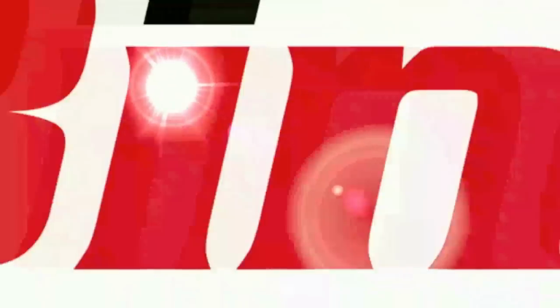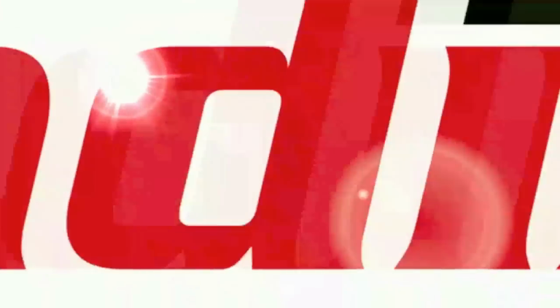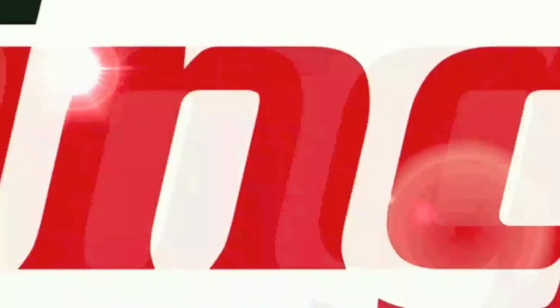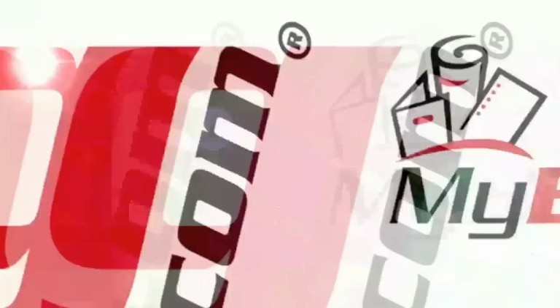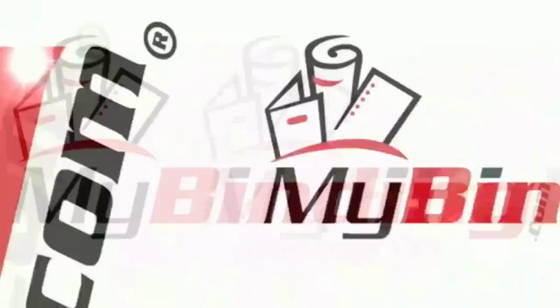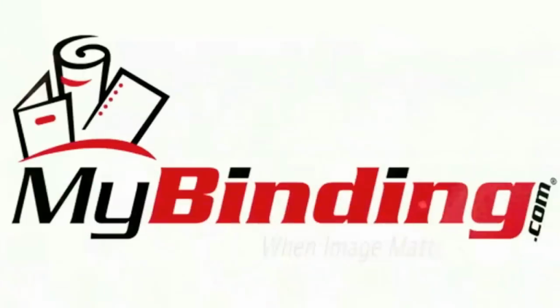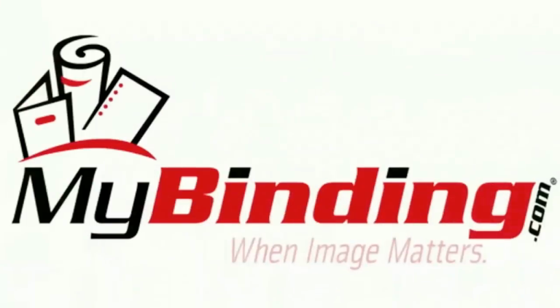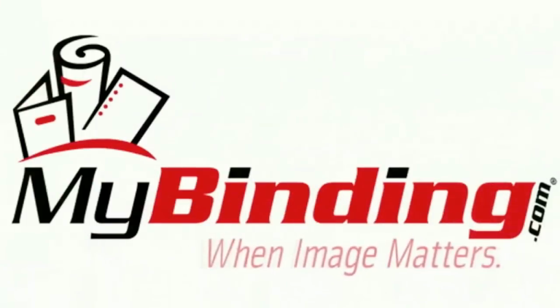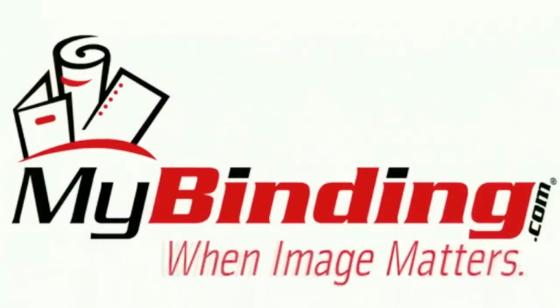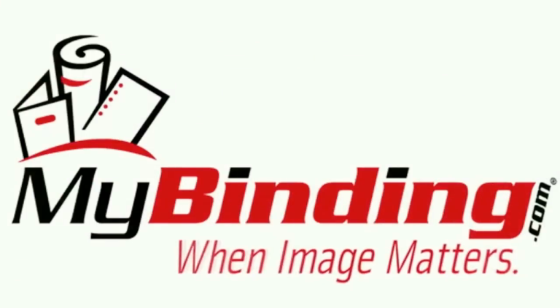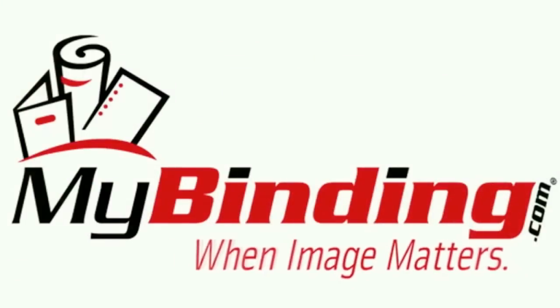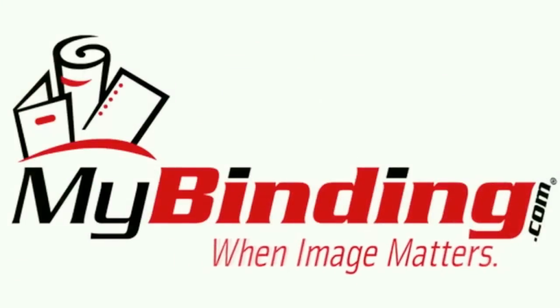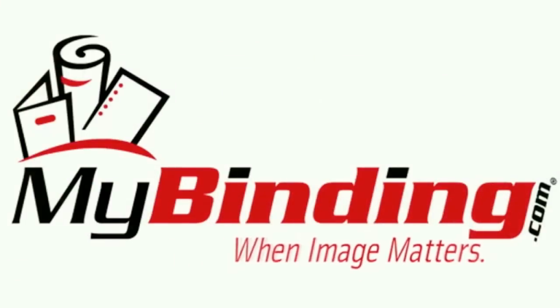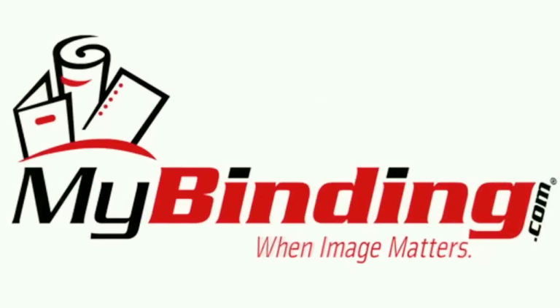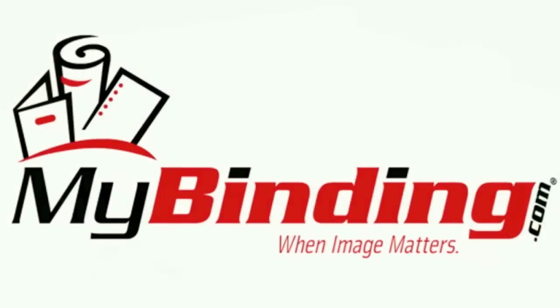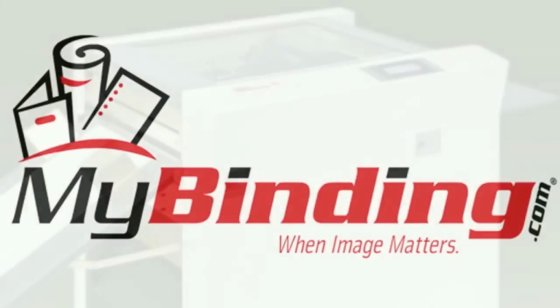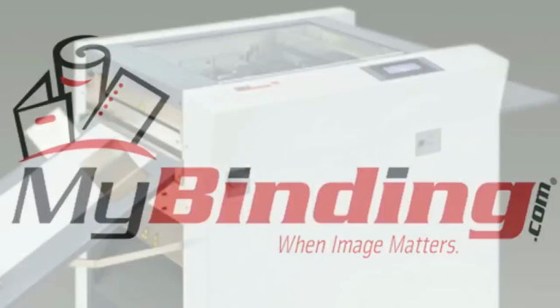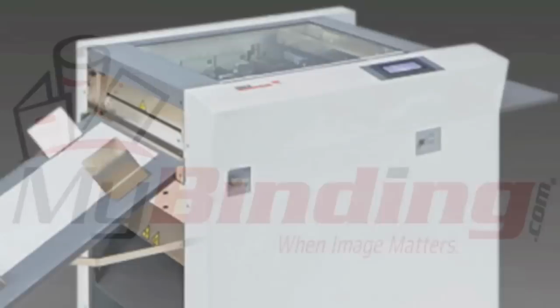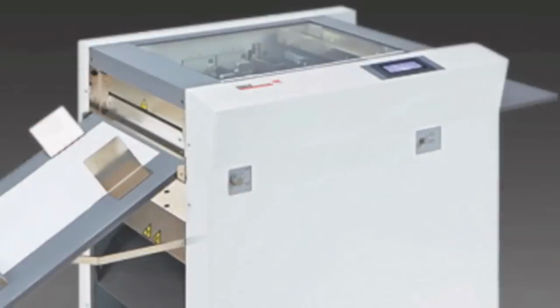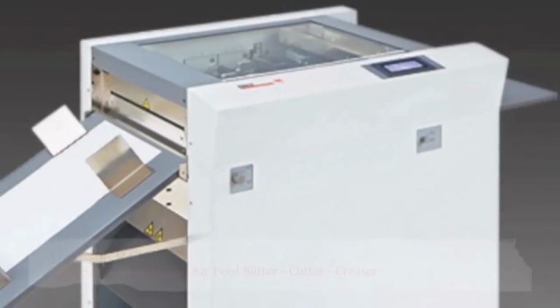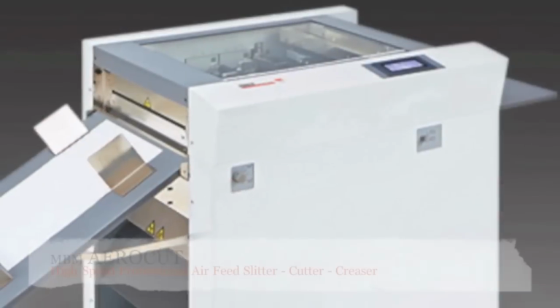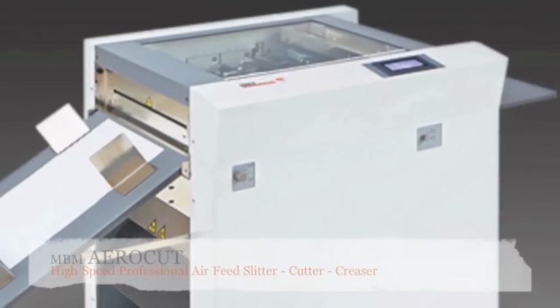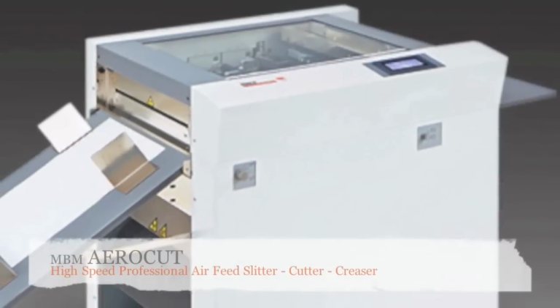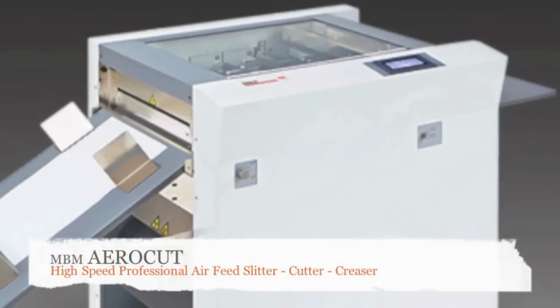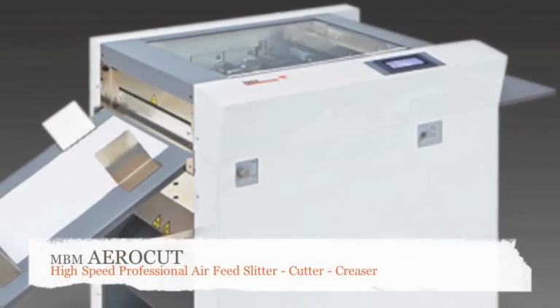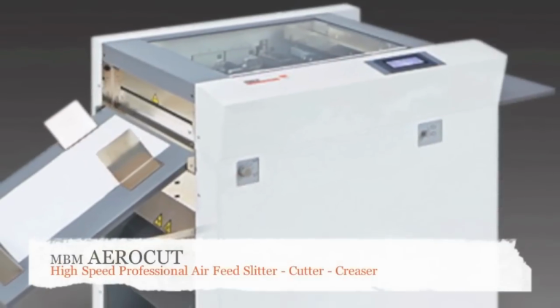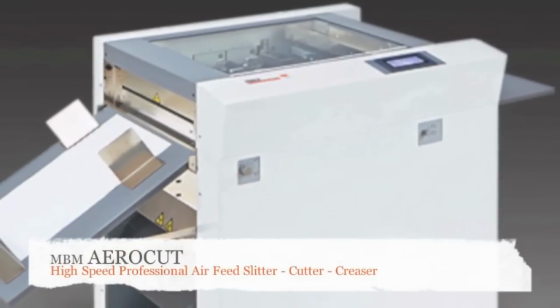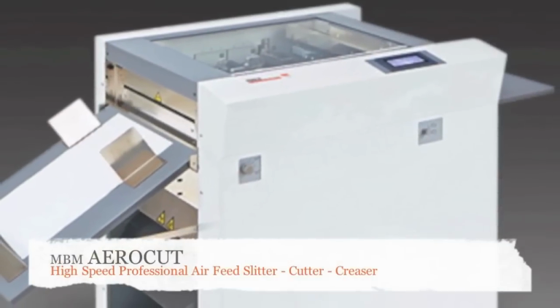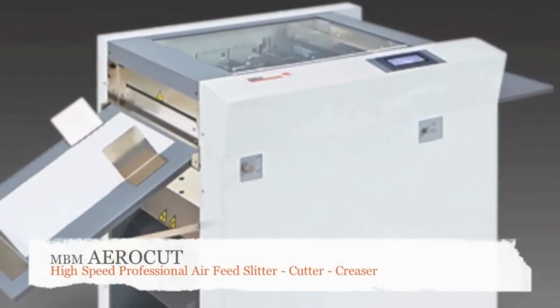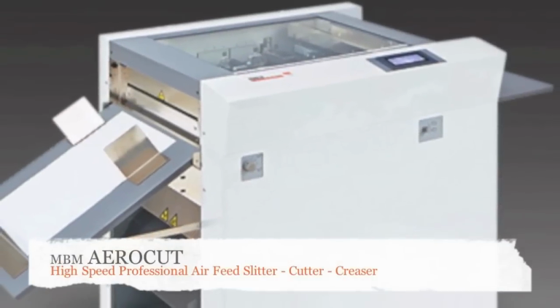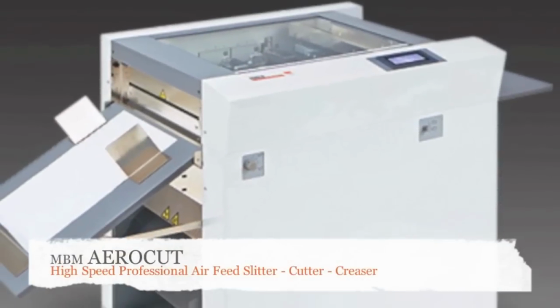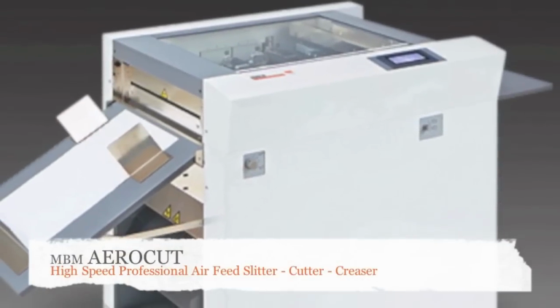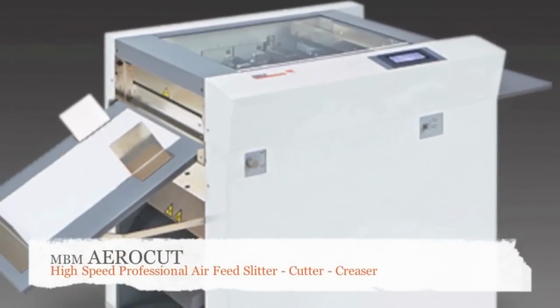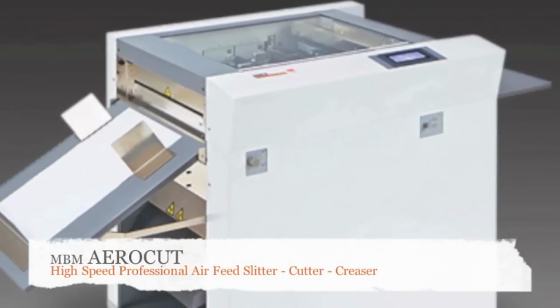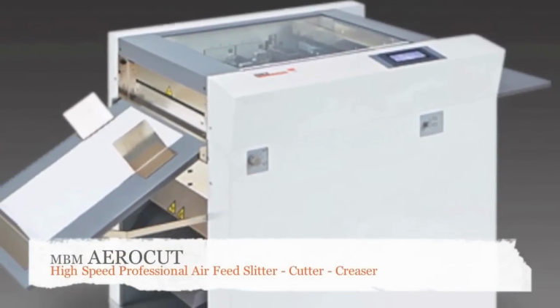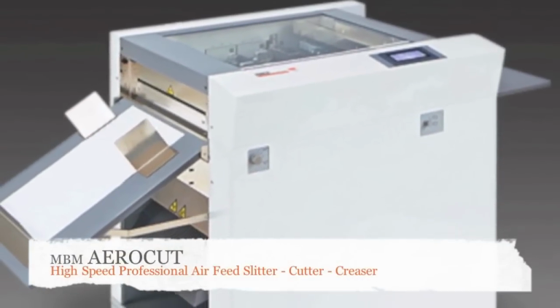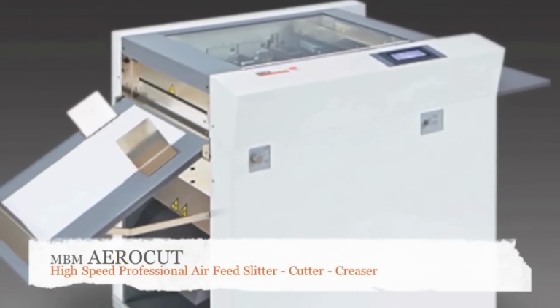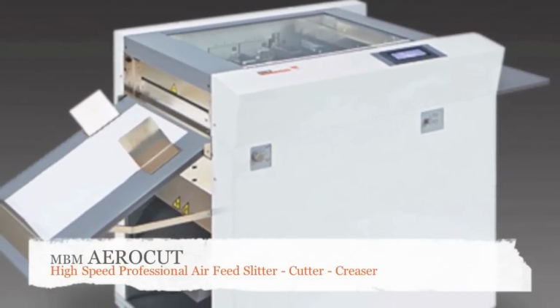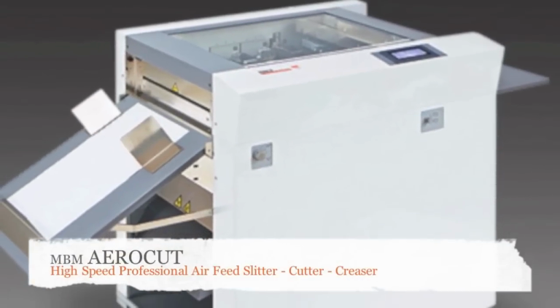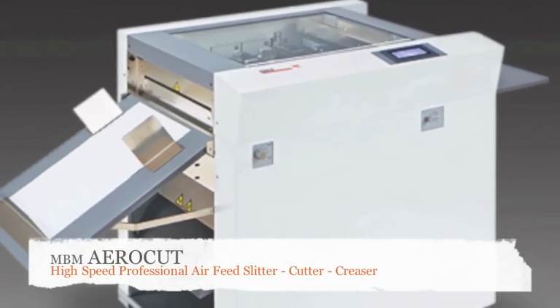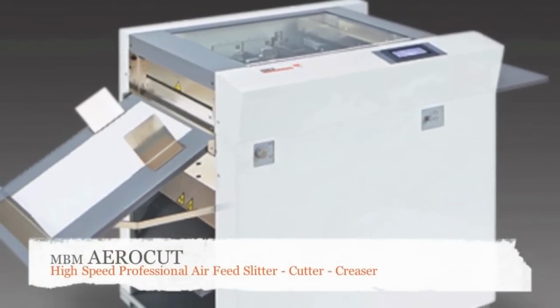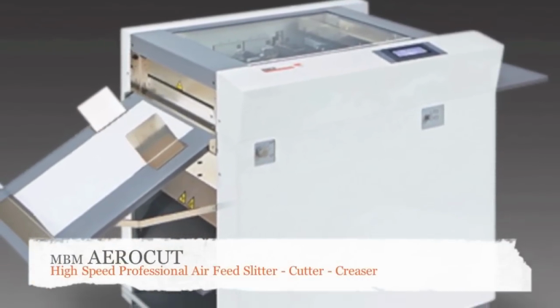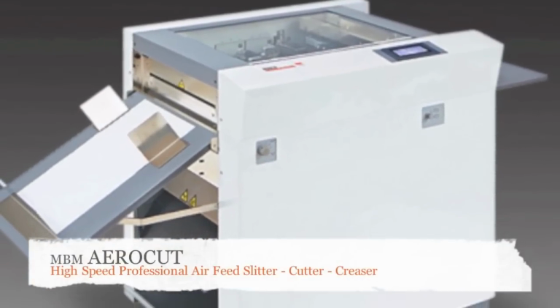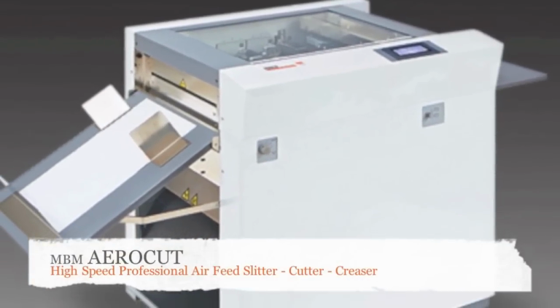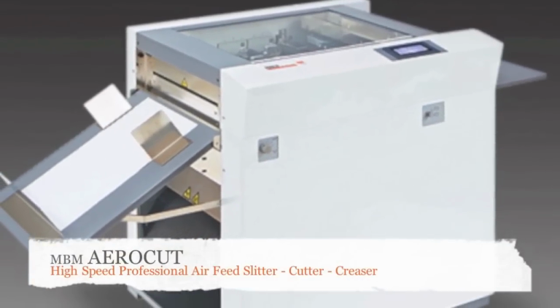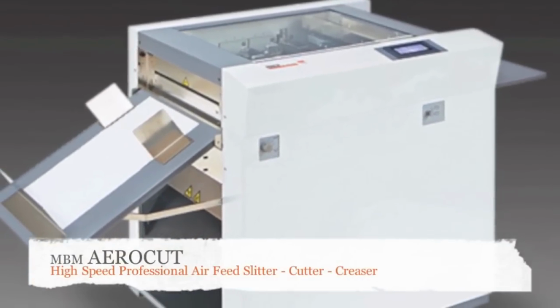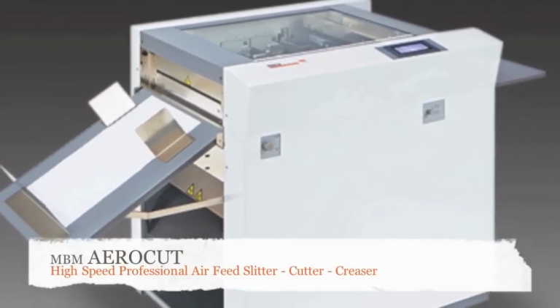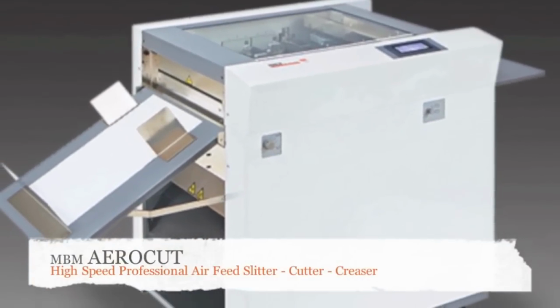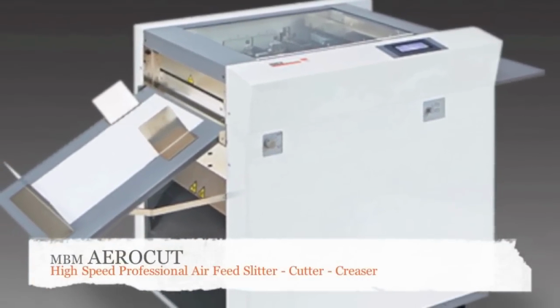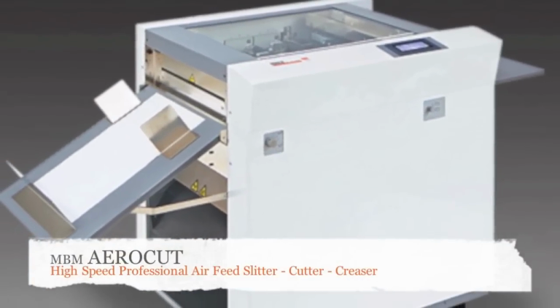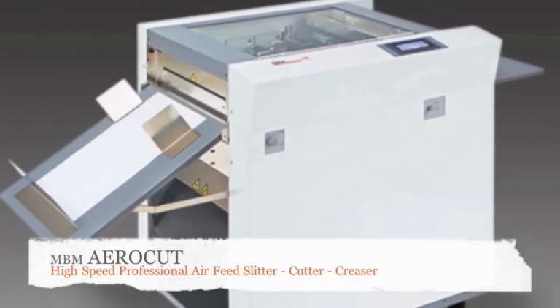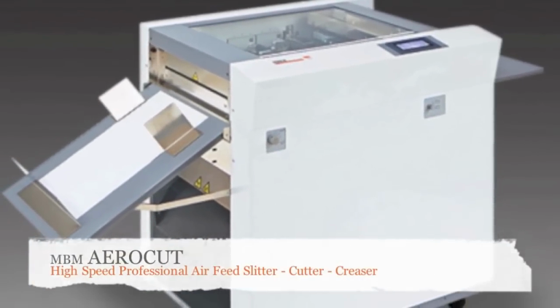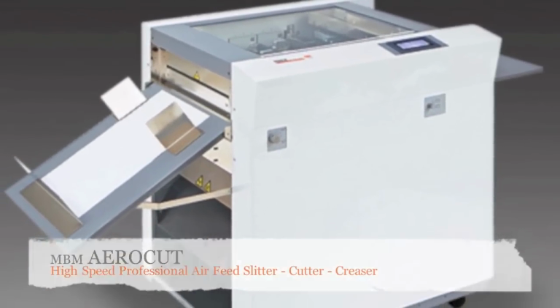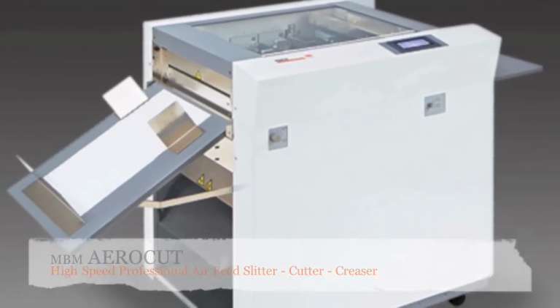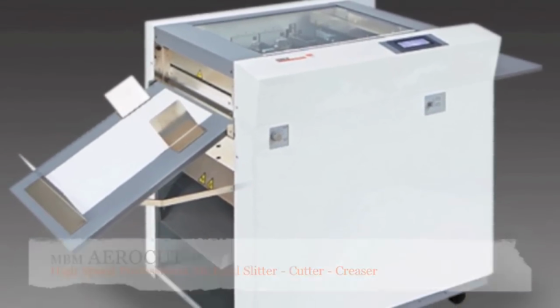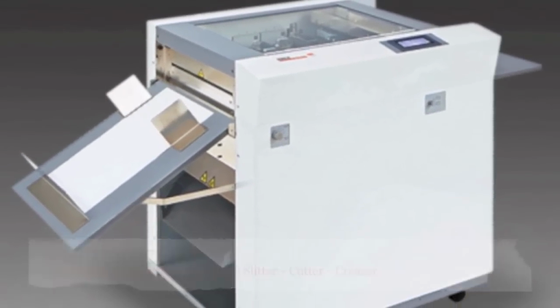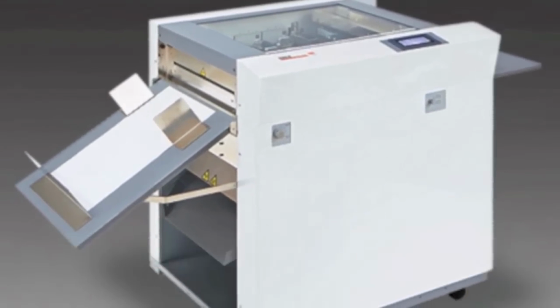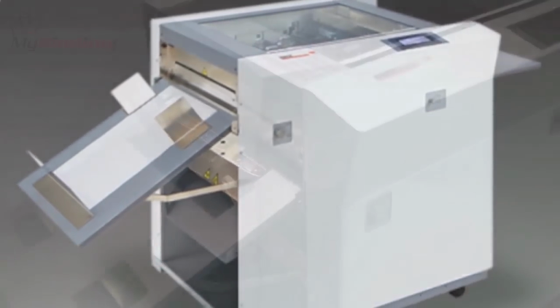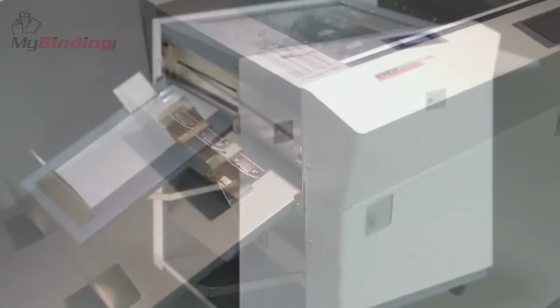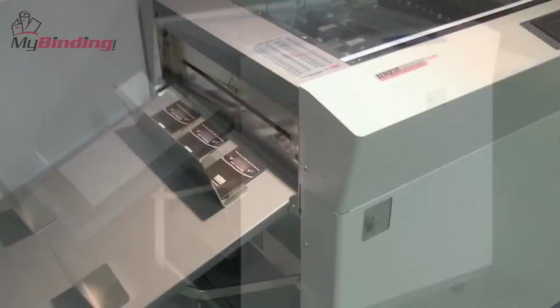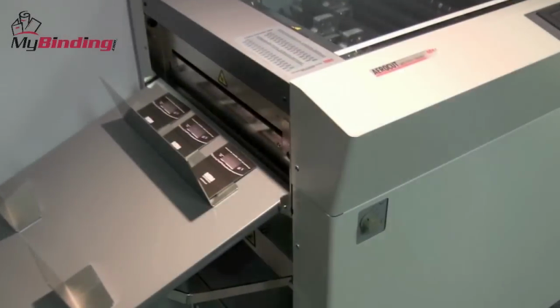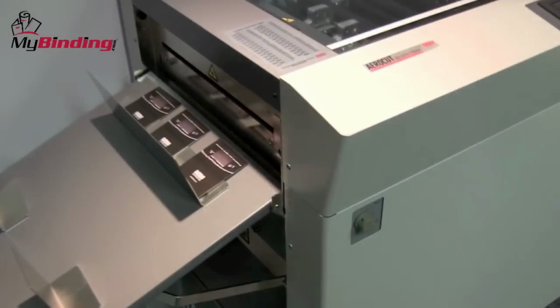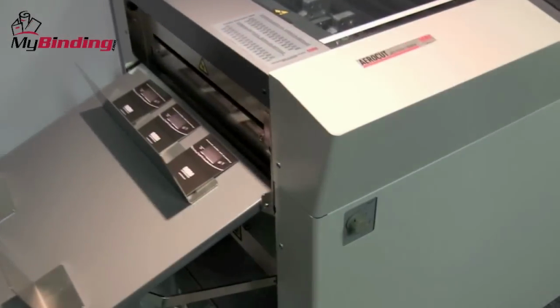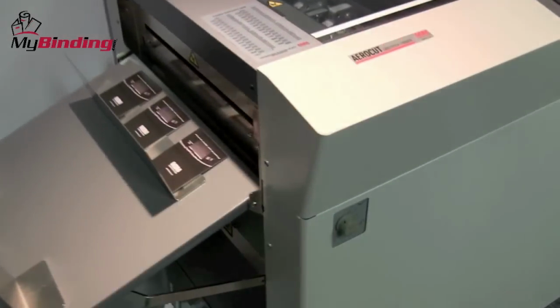Welcome to MyBinding video. This is a look at the all-new AeroCut by MBM, a high-speed professional air-feed slitter, cutter, and creaser.